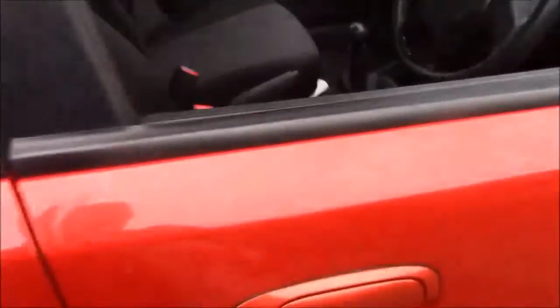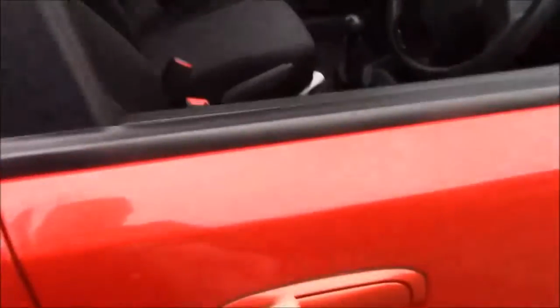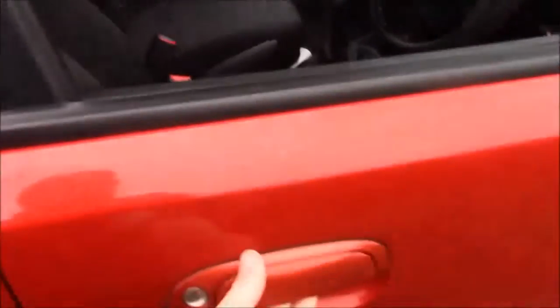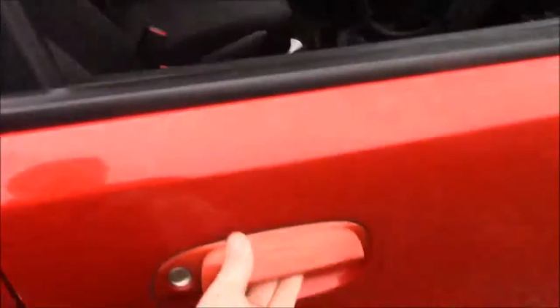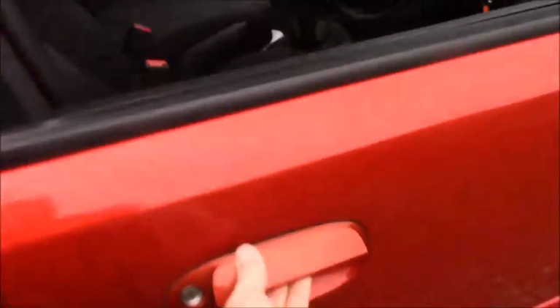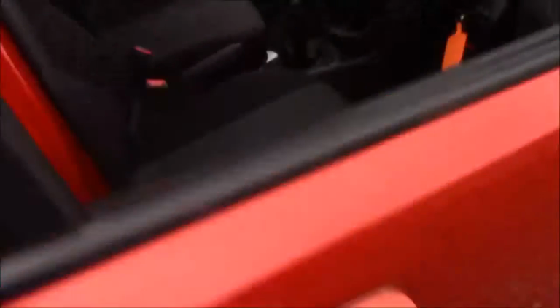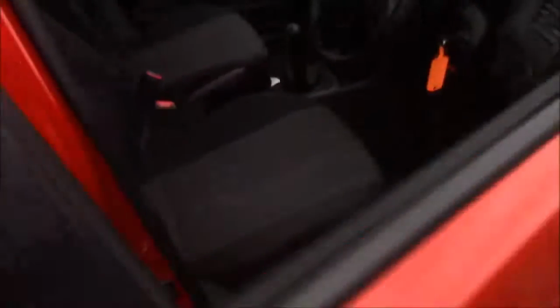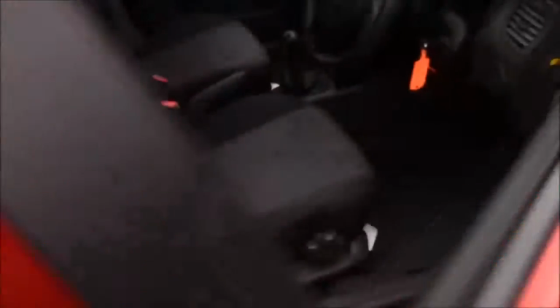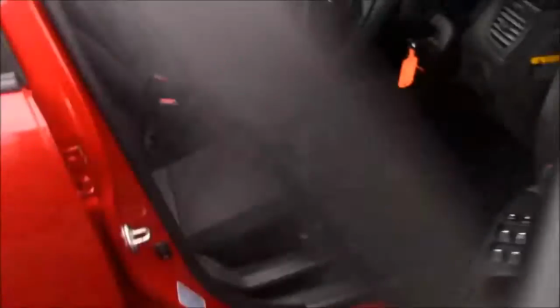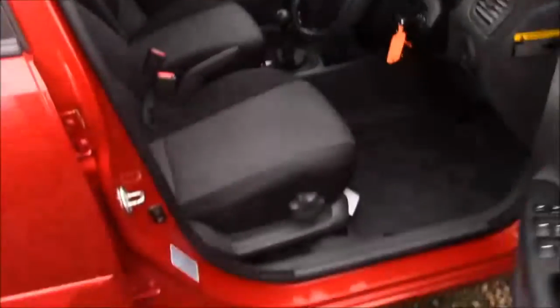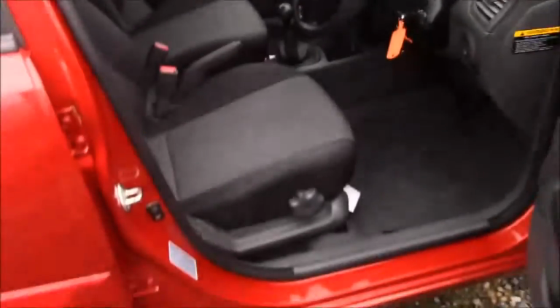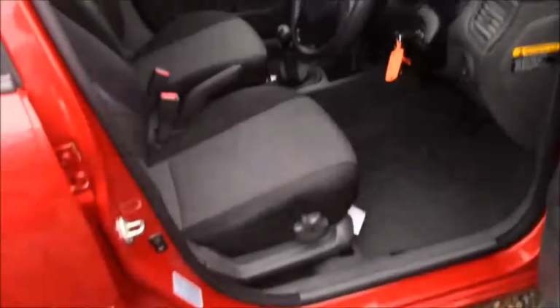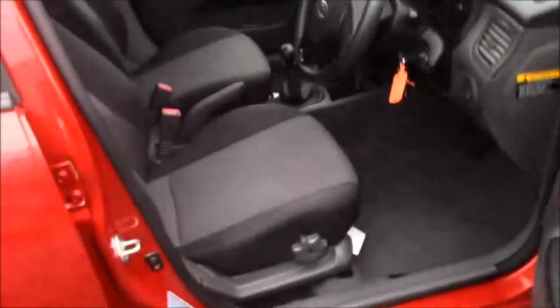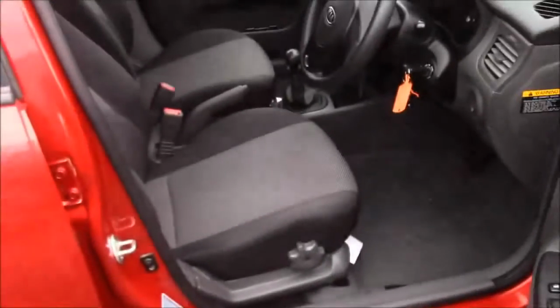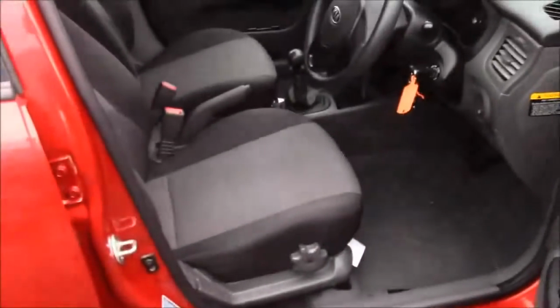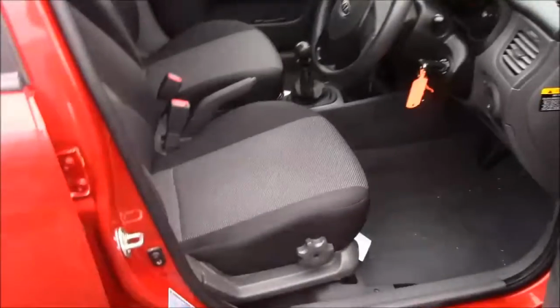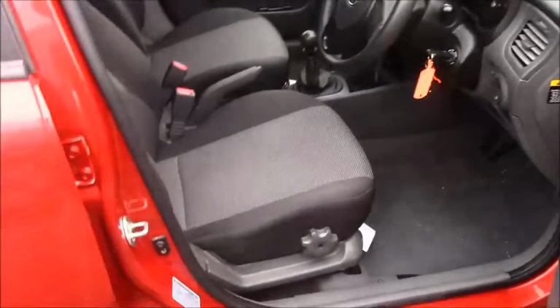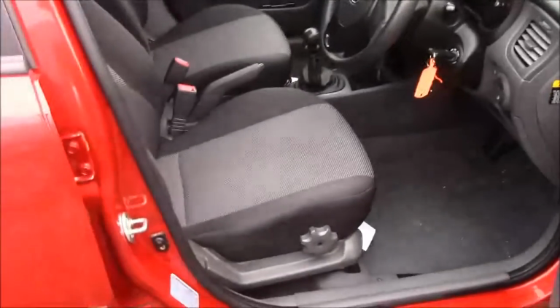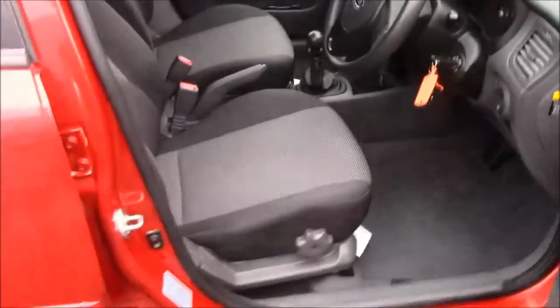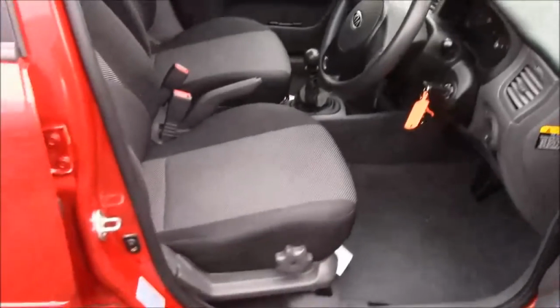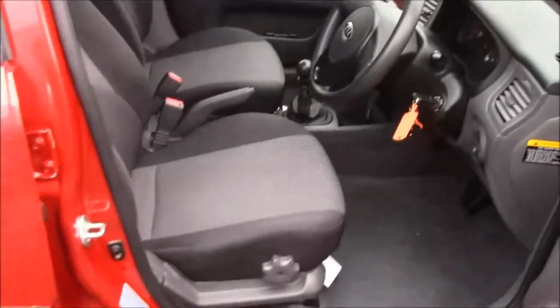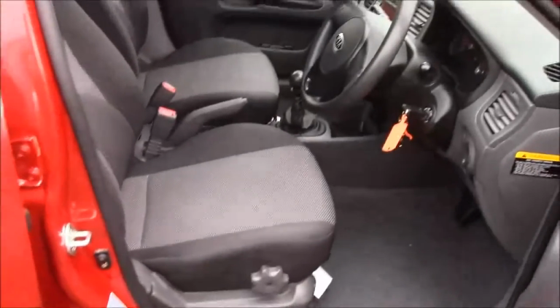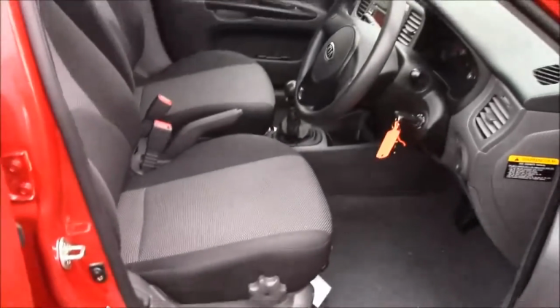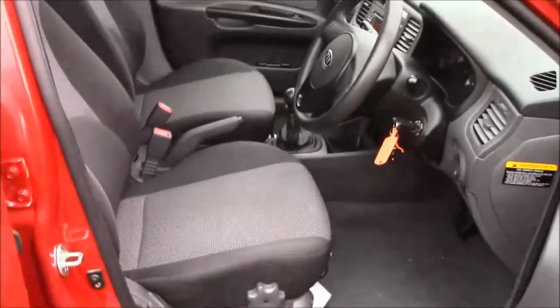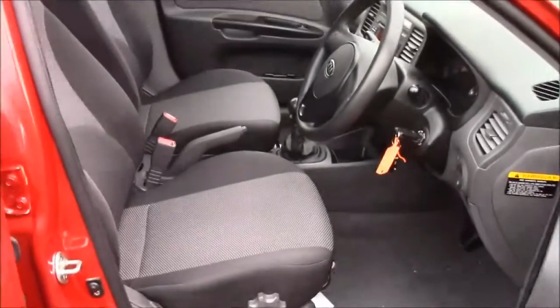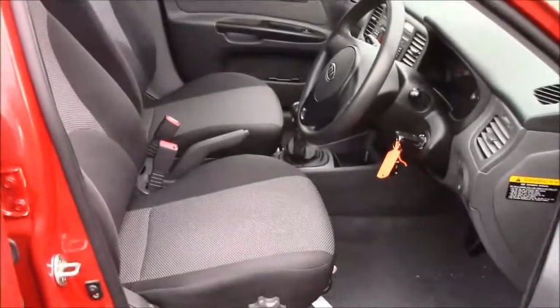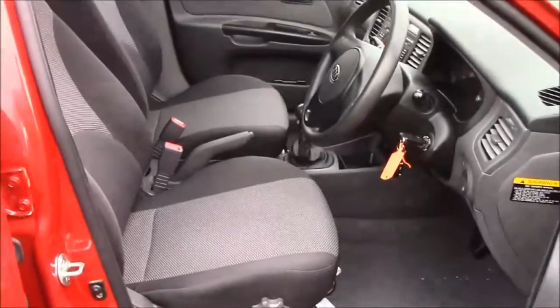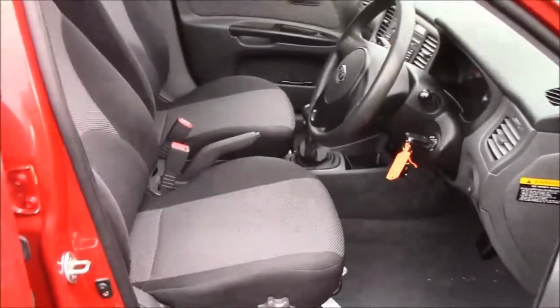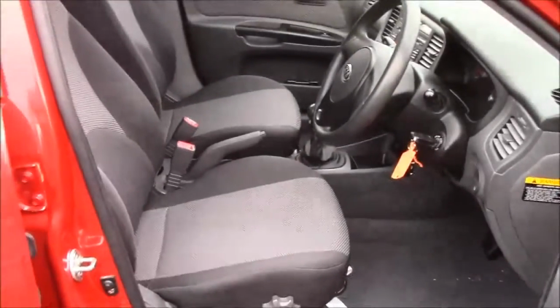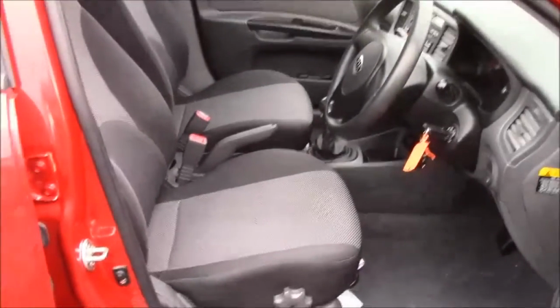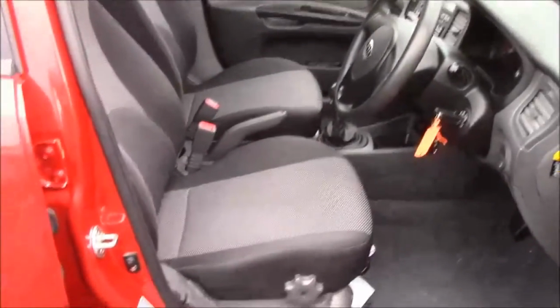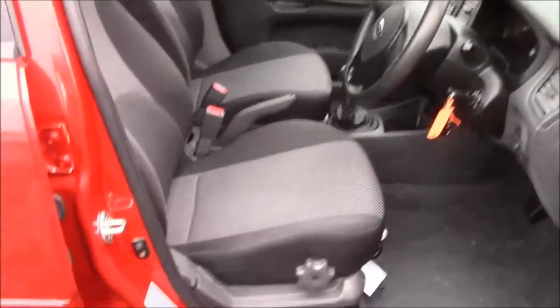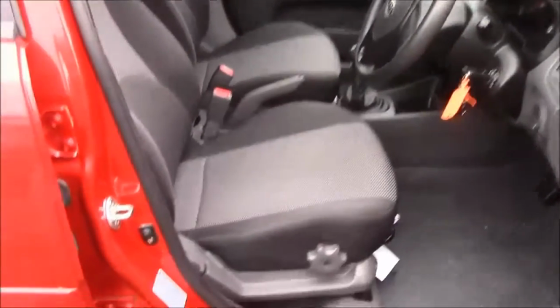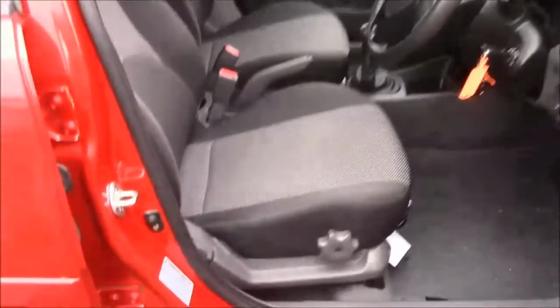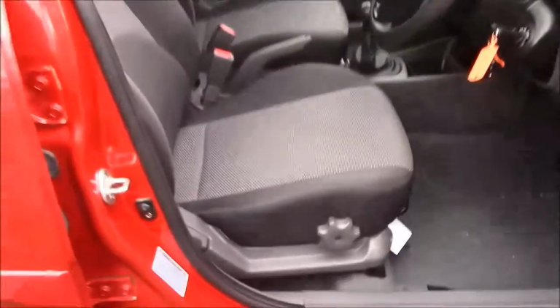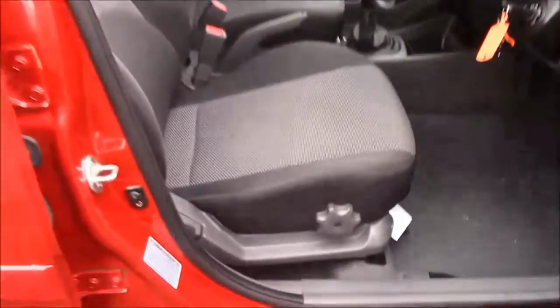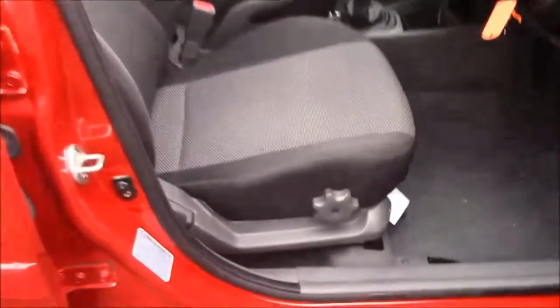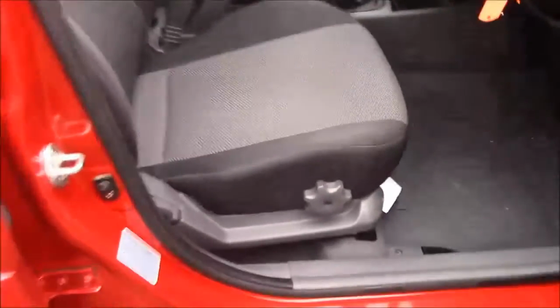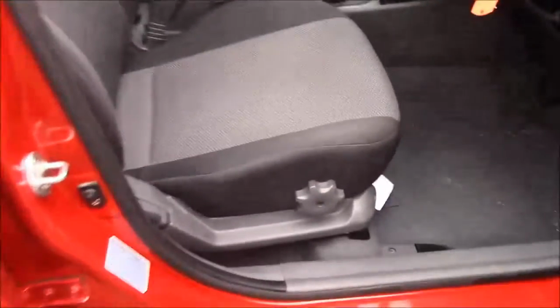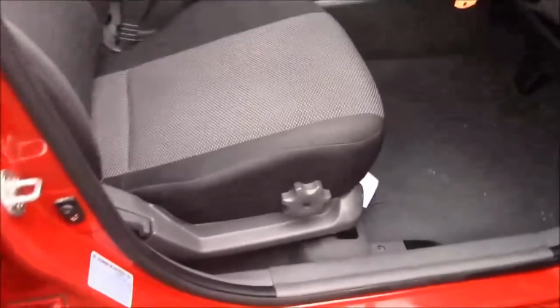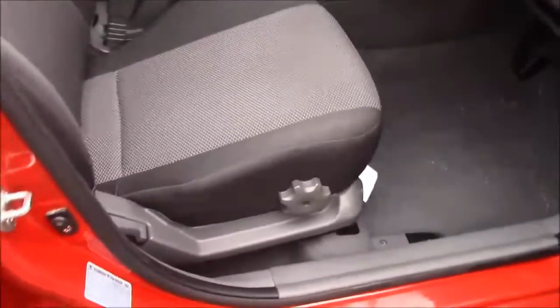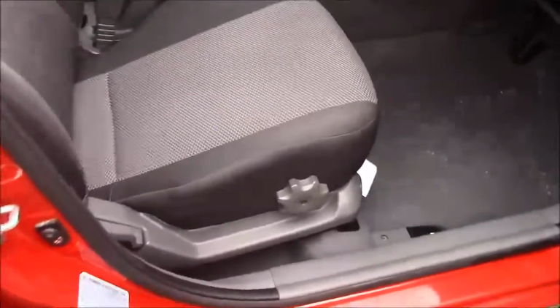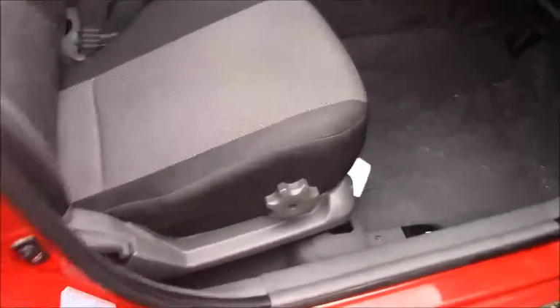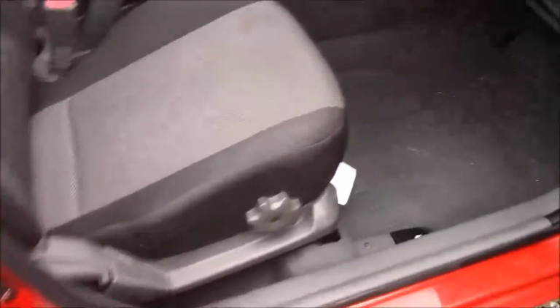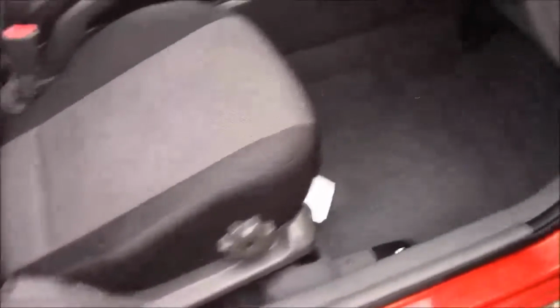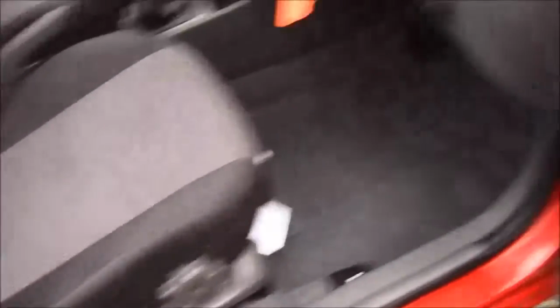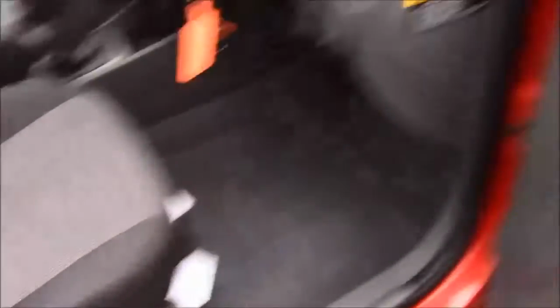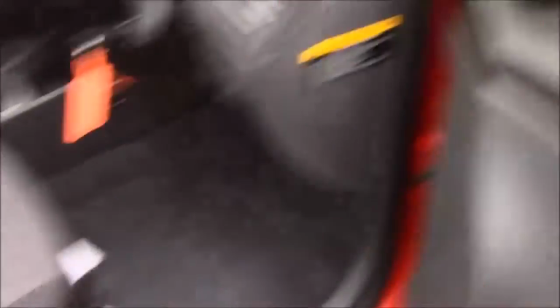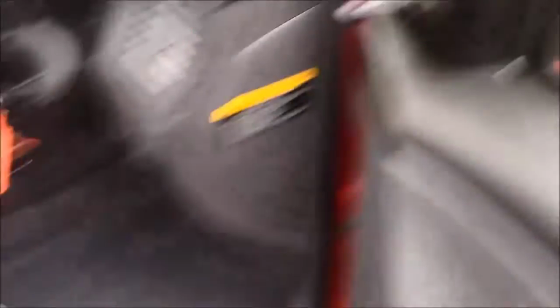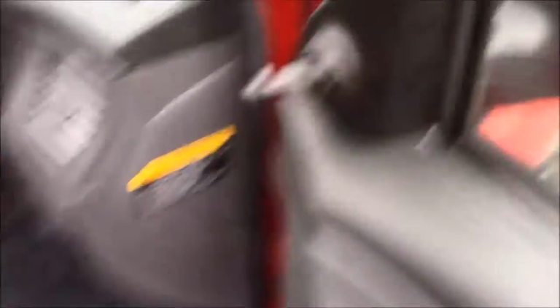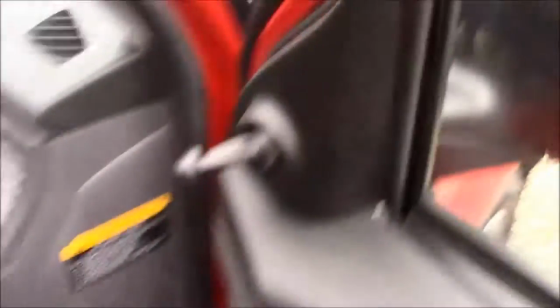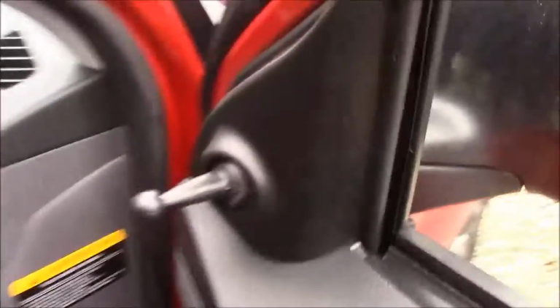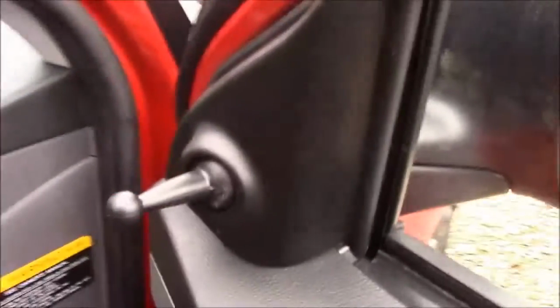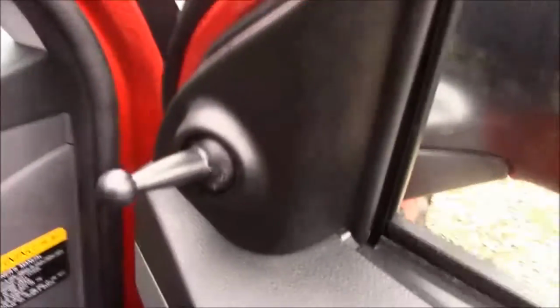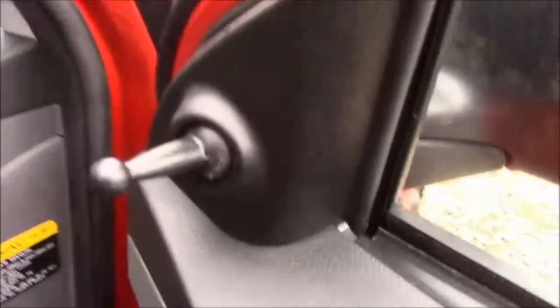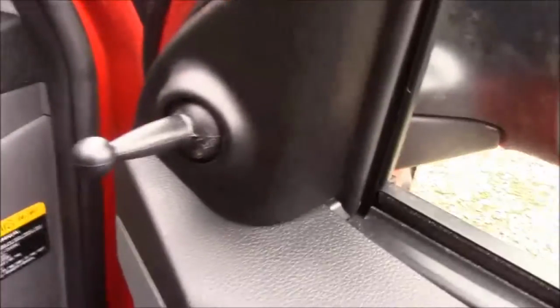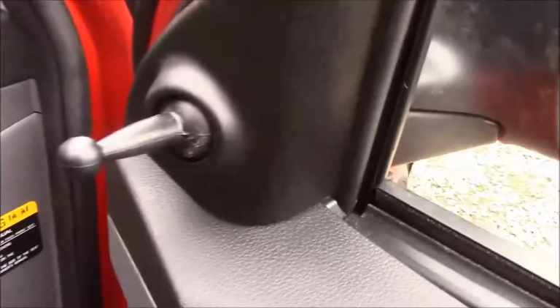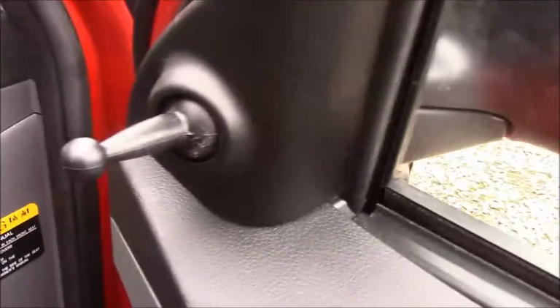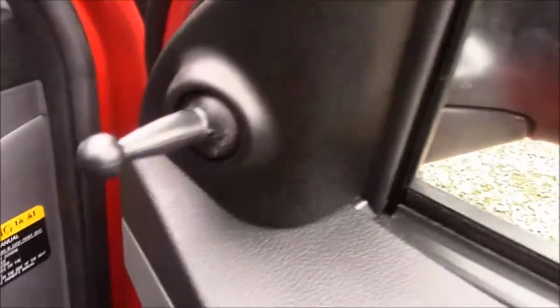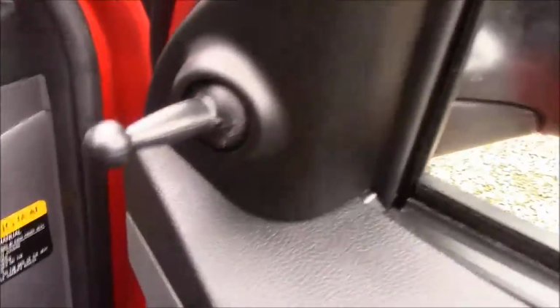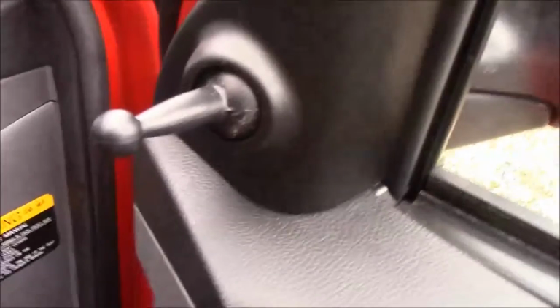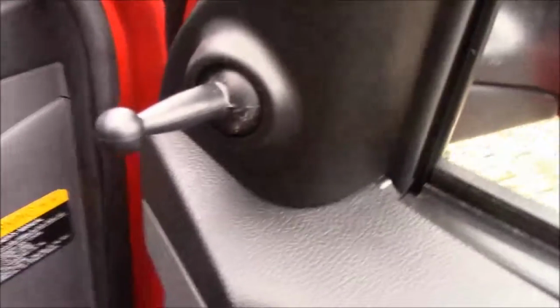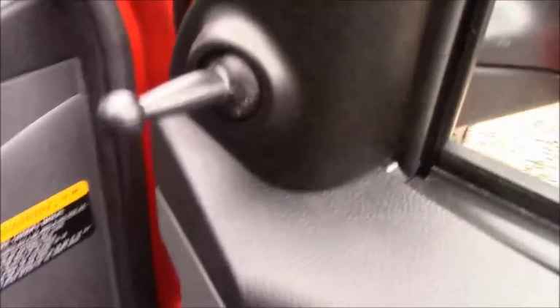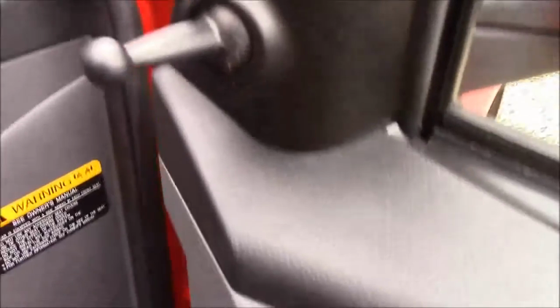Moving into the front of the vehicle, we have the same cloth interior that runs throughout, with a height-adjustable driver's seat. On each door you'll find your manual mirror adjustments.